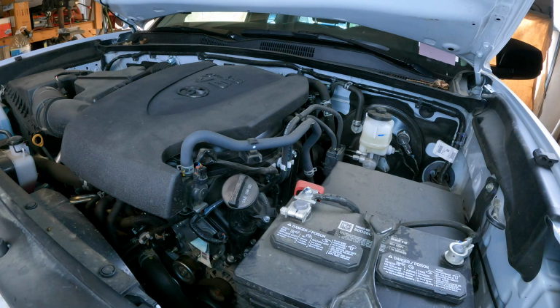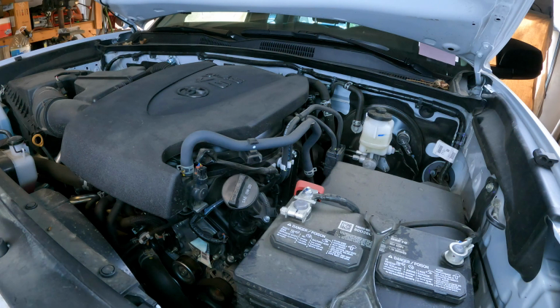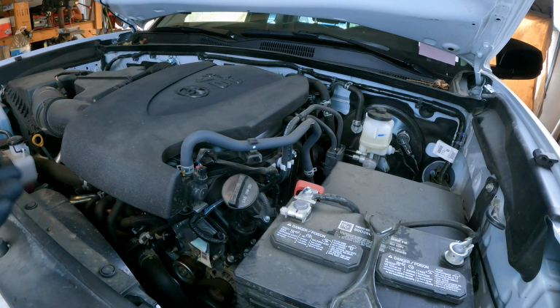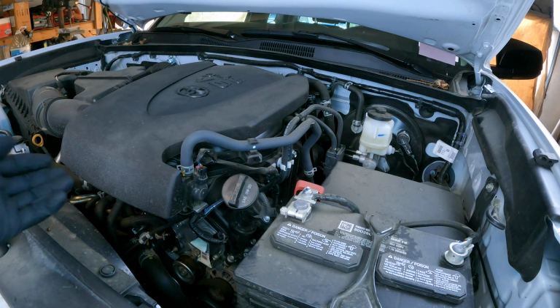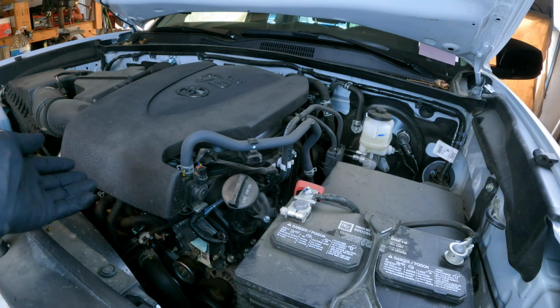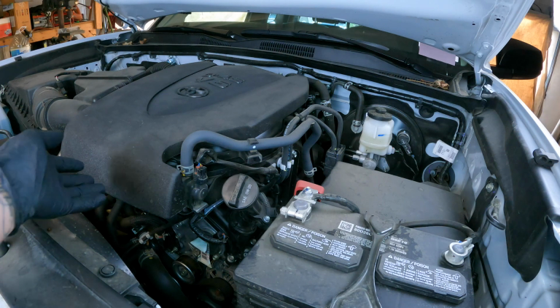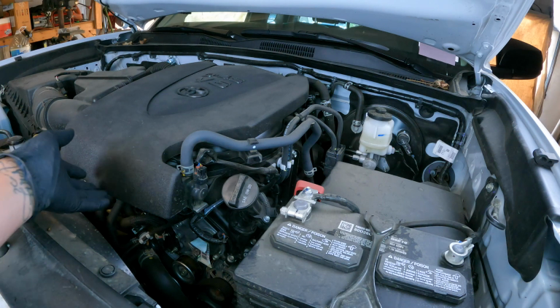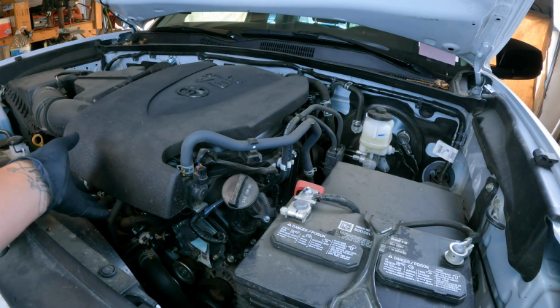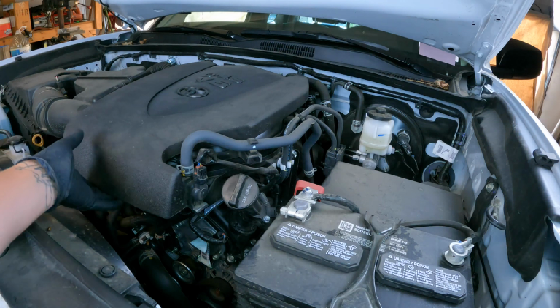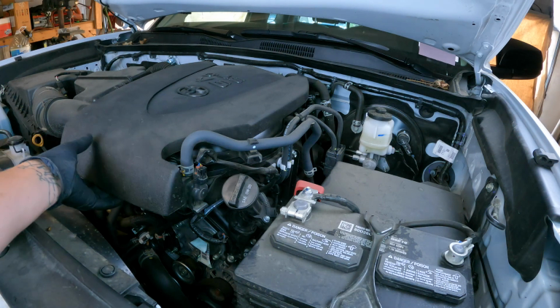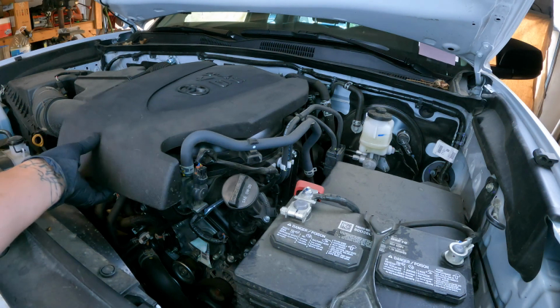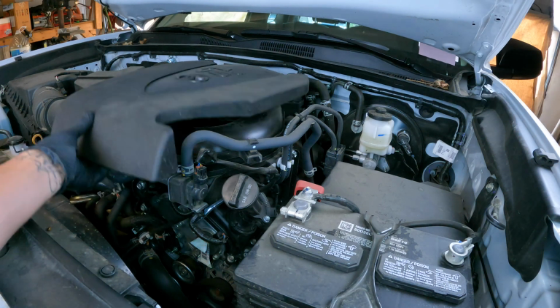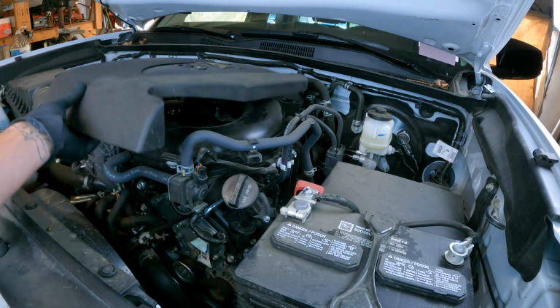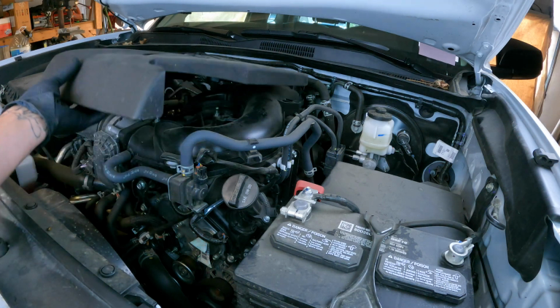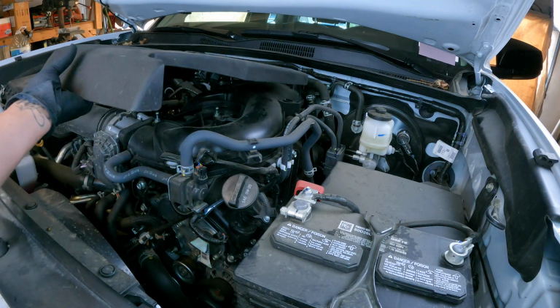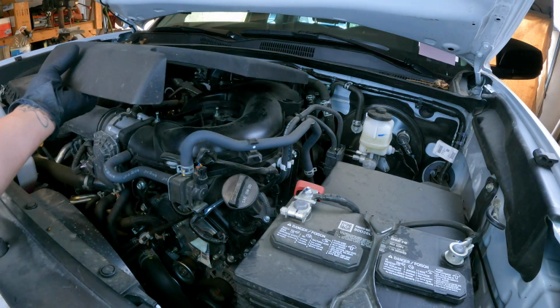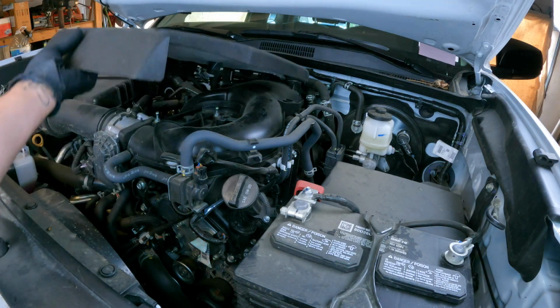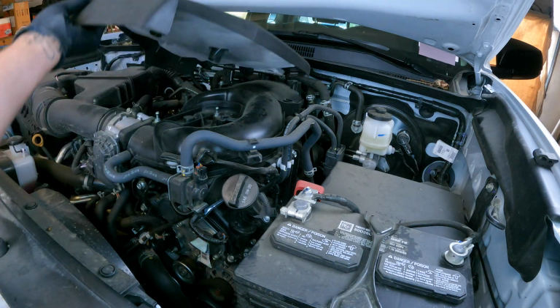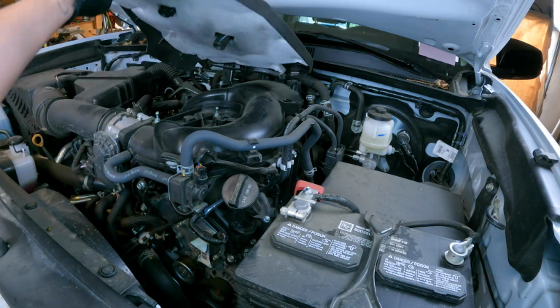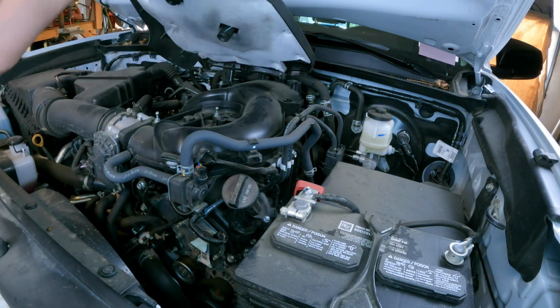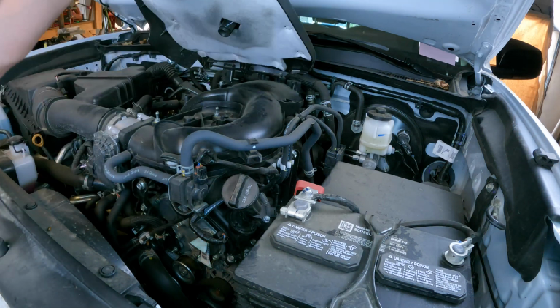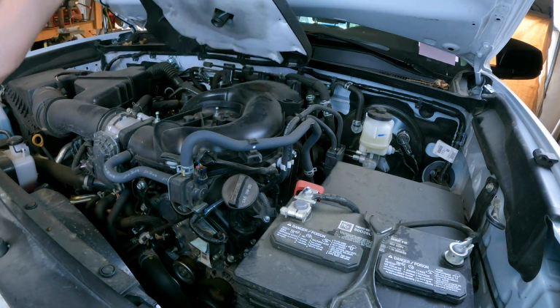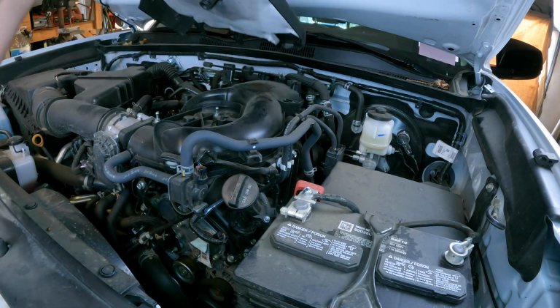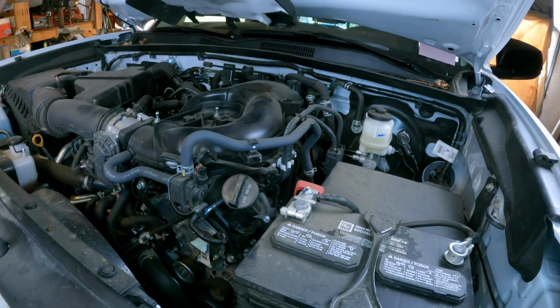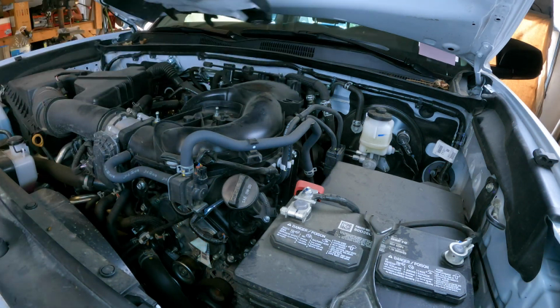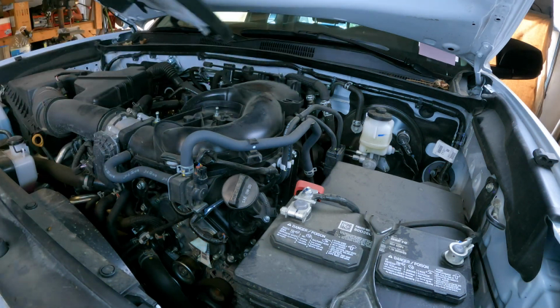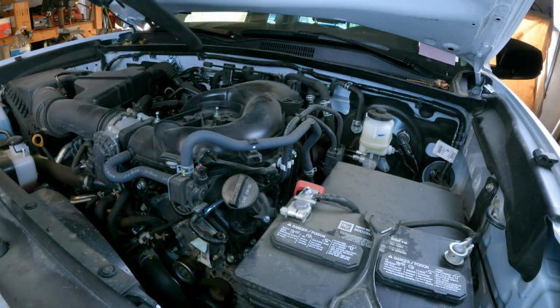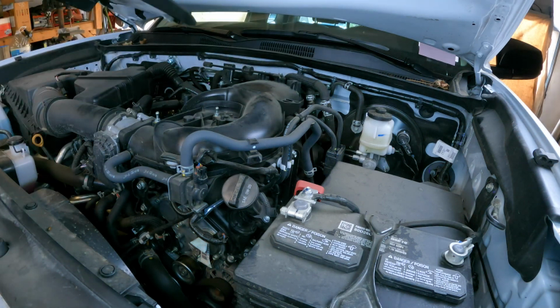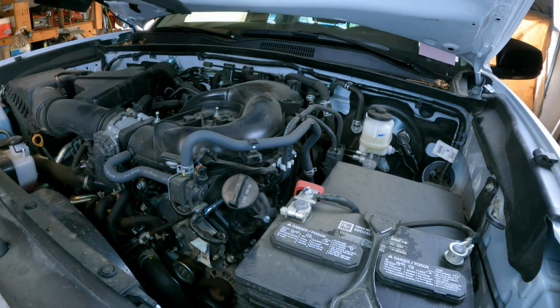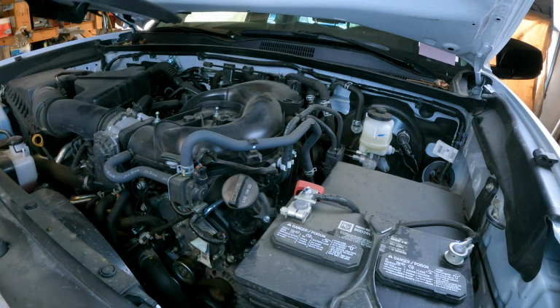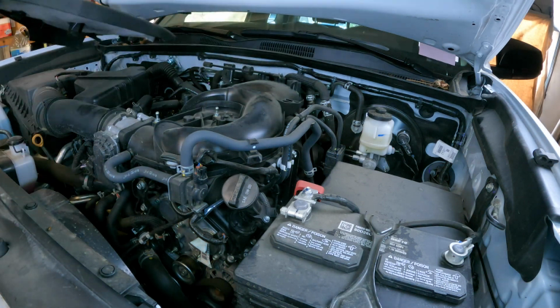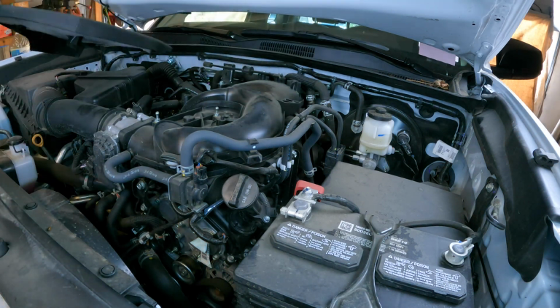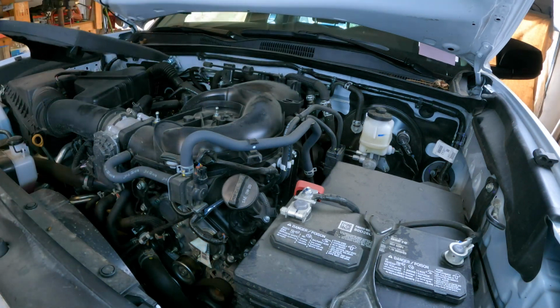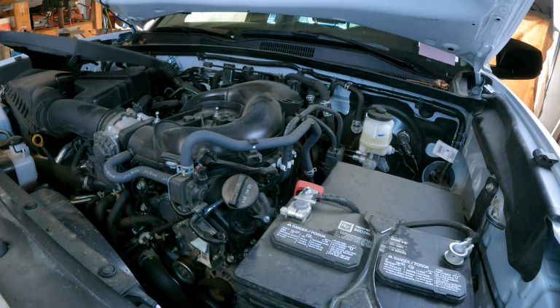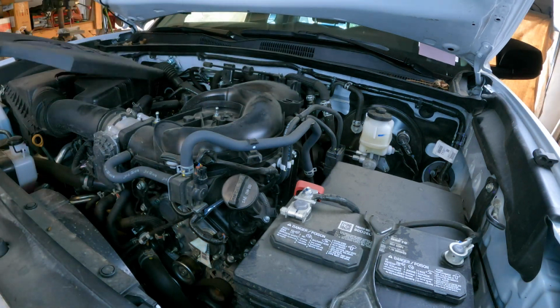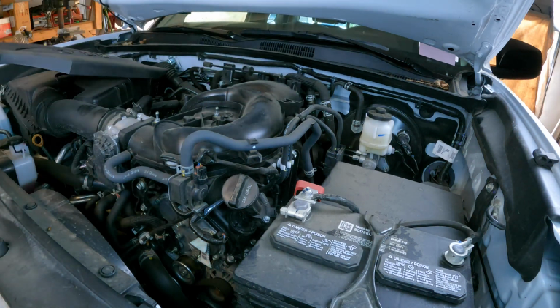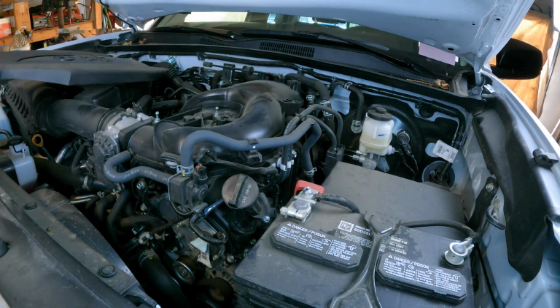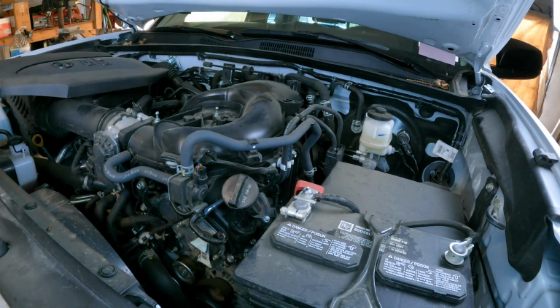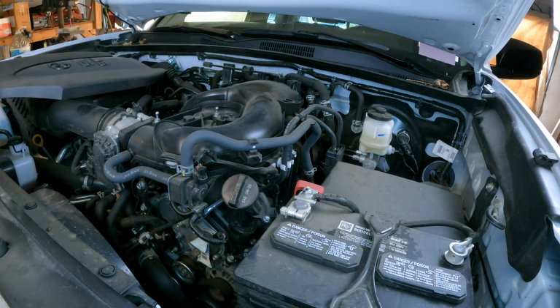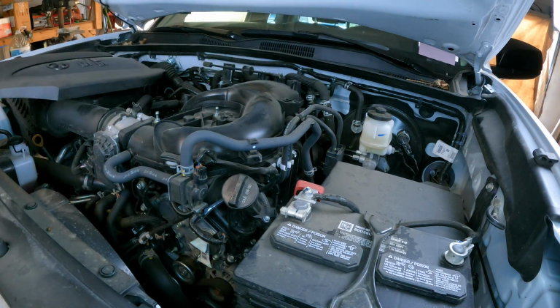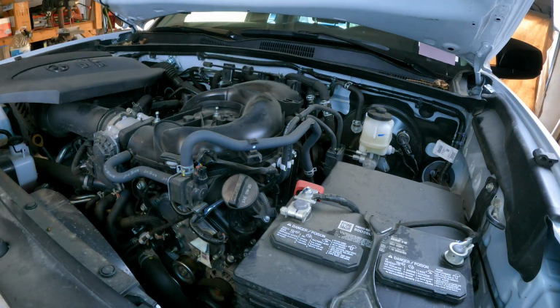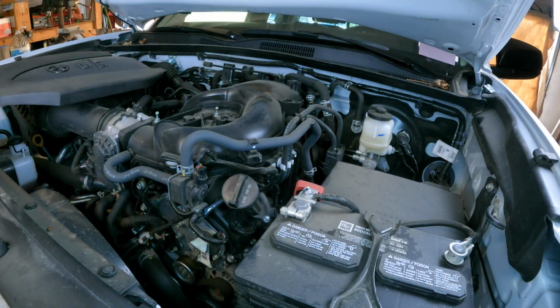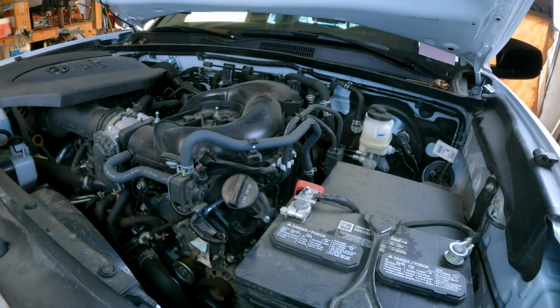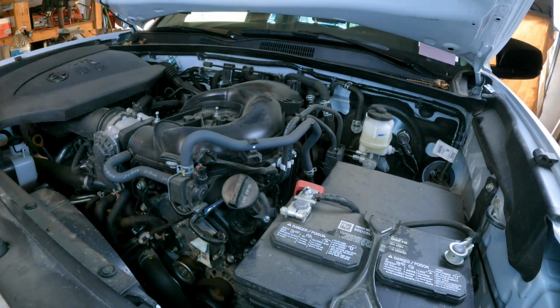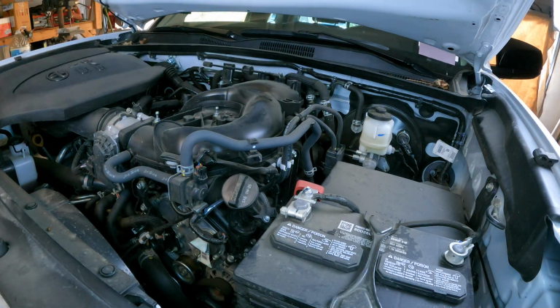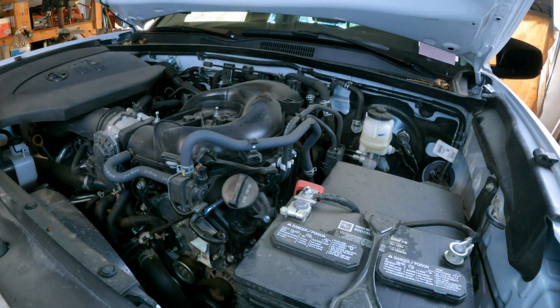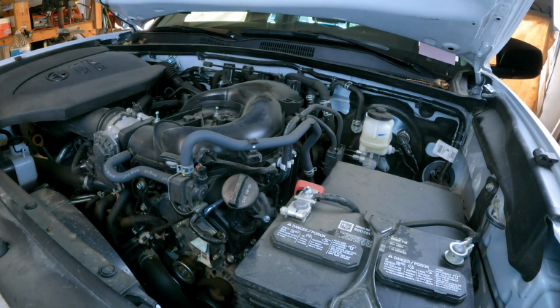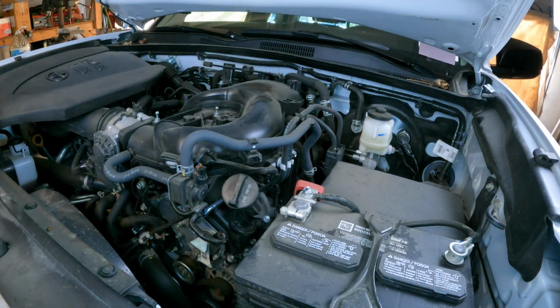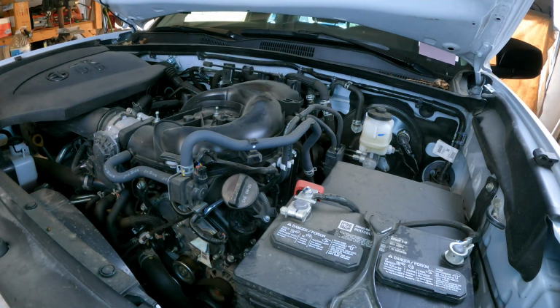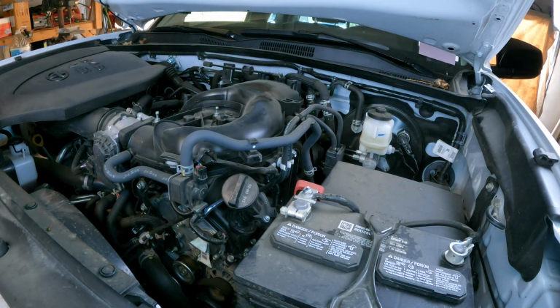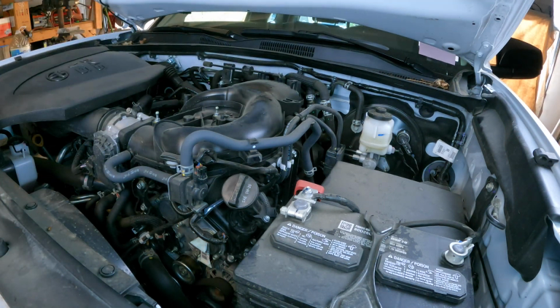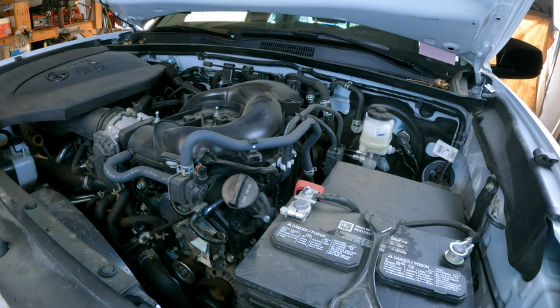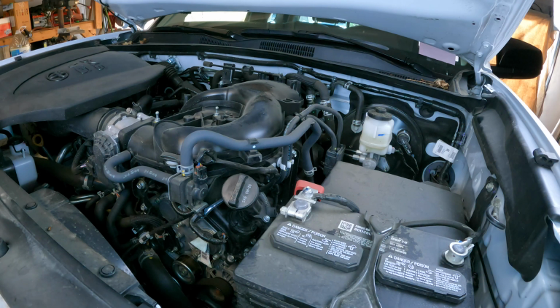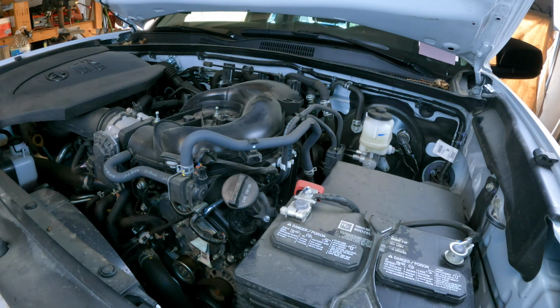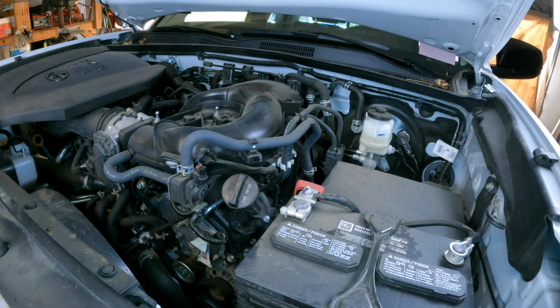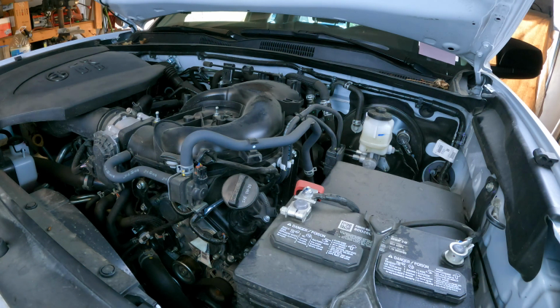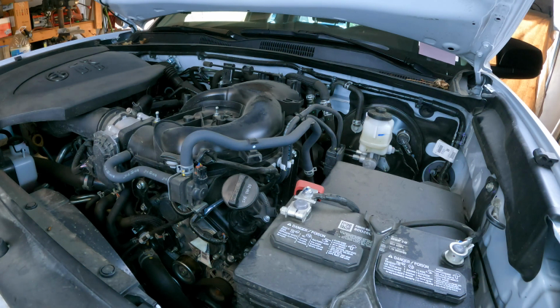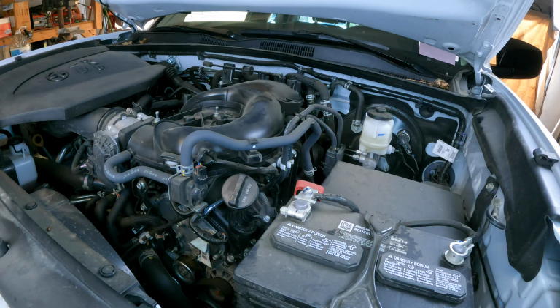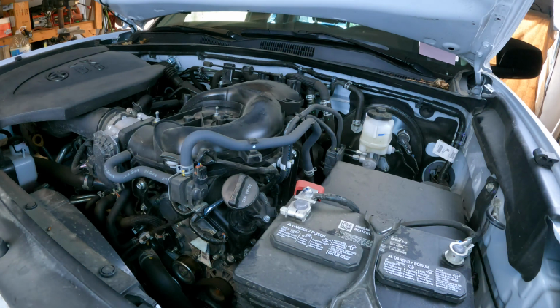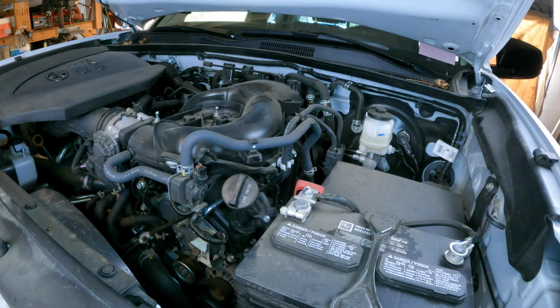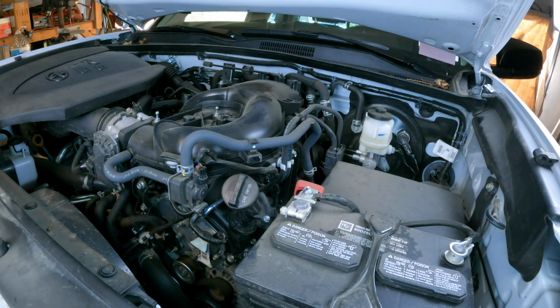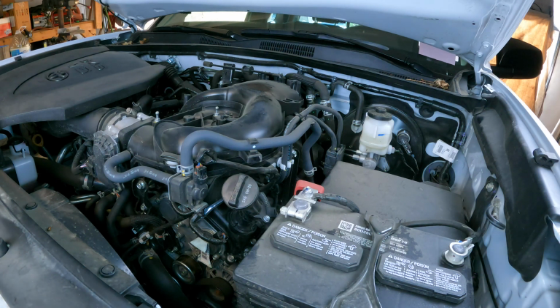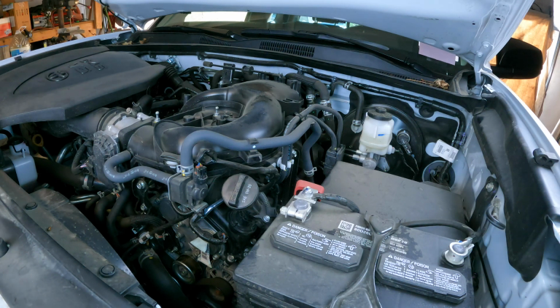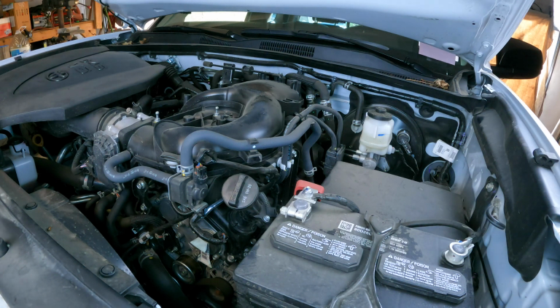Thanks for checking out Scotty's Hobbies. Today I'm going to show you how to test an emissions vapor purge solenoid.